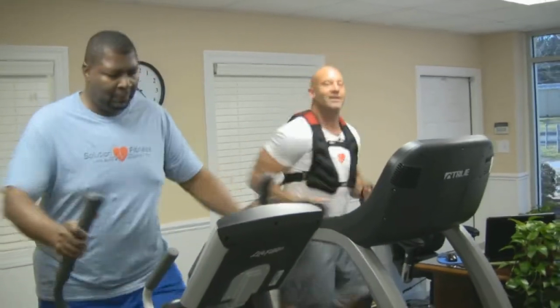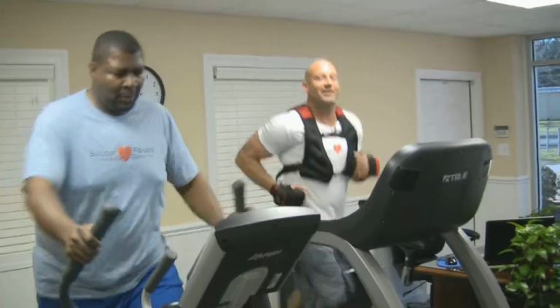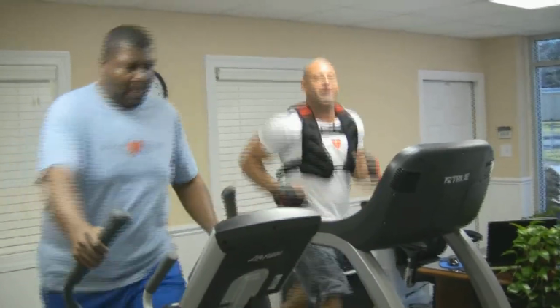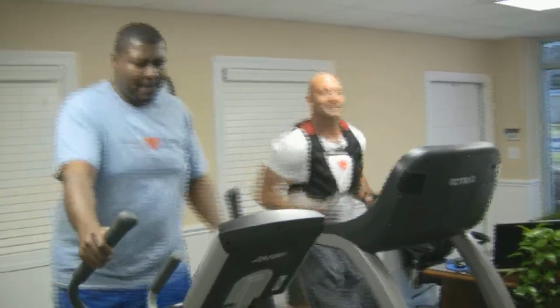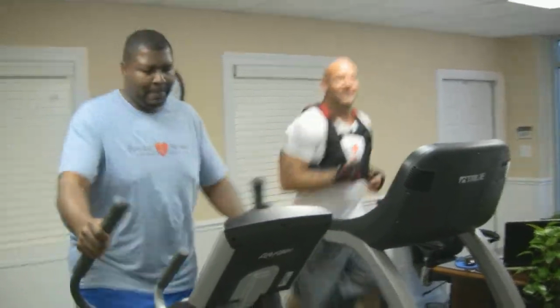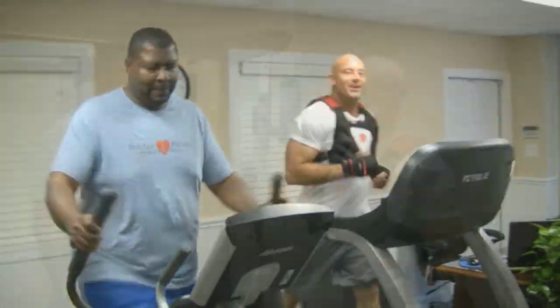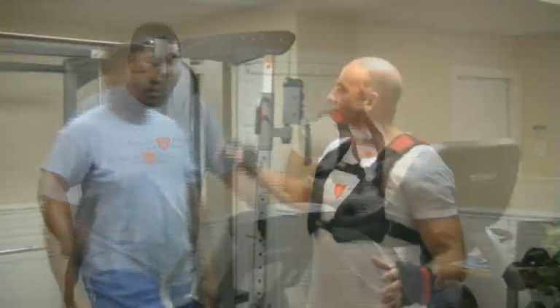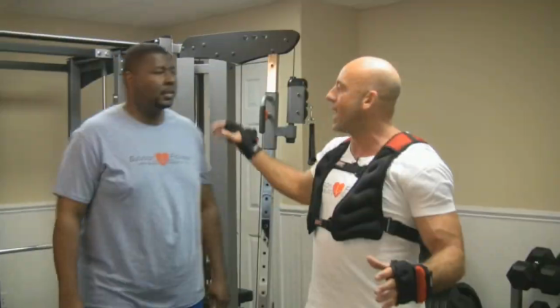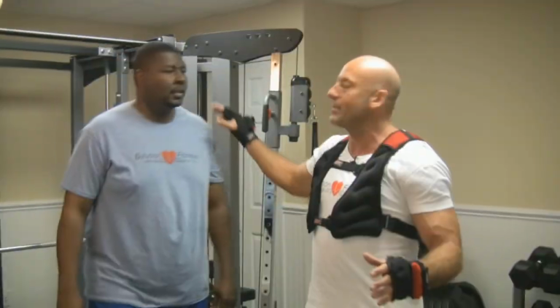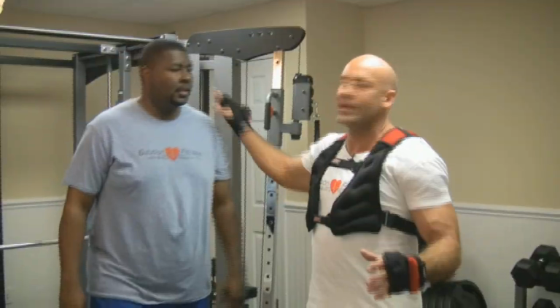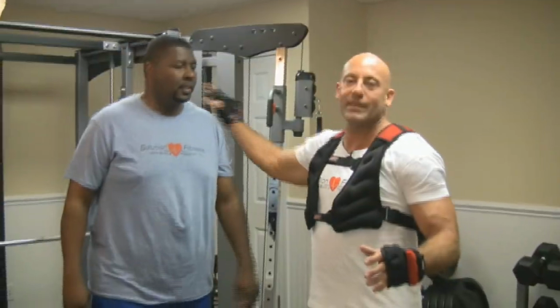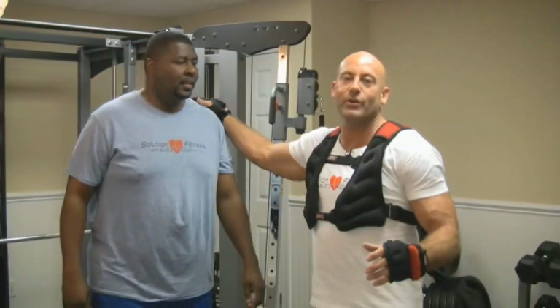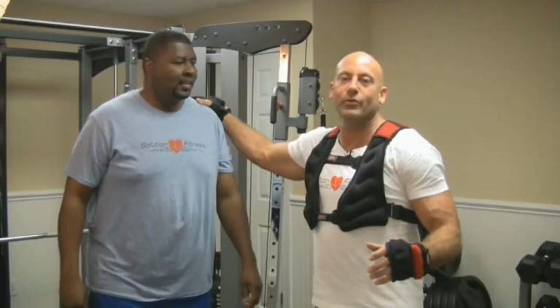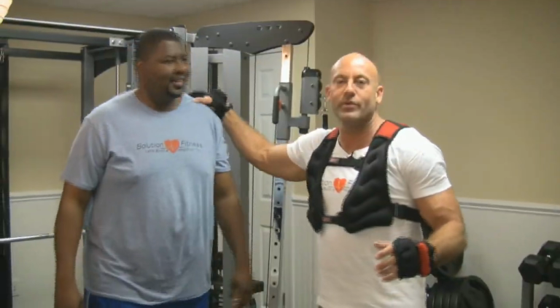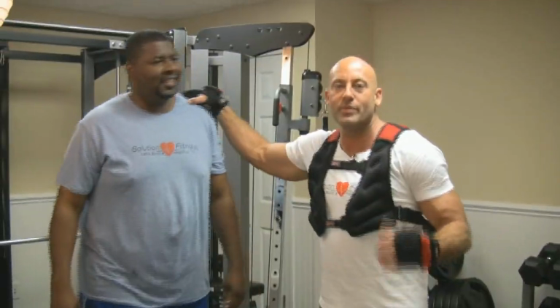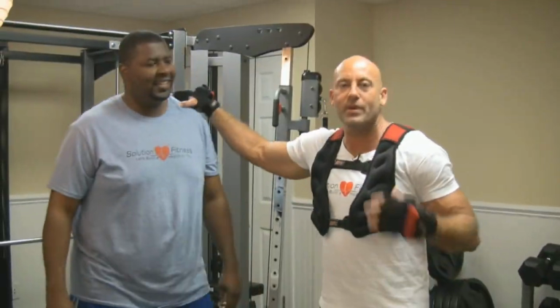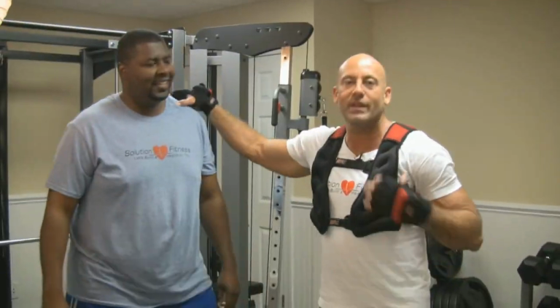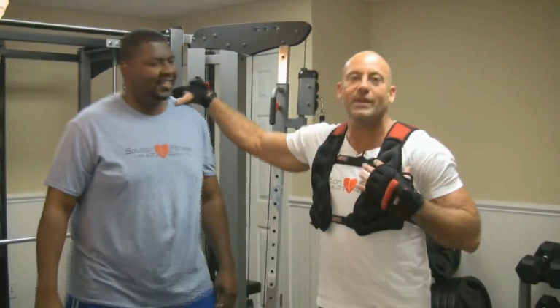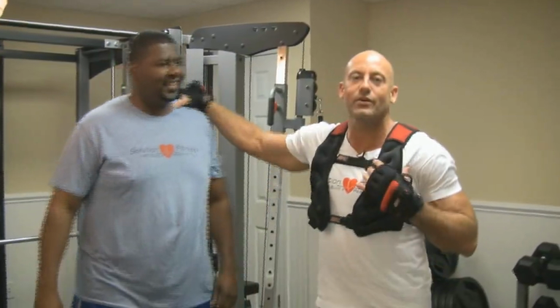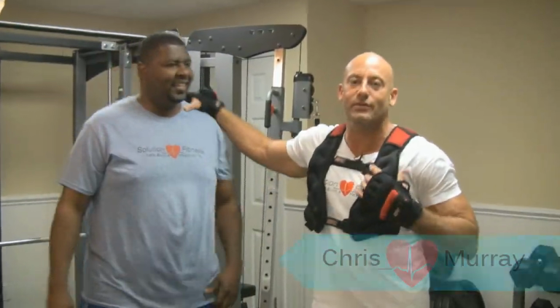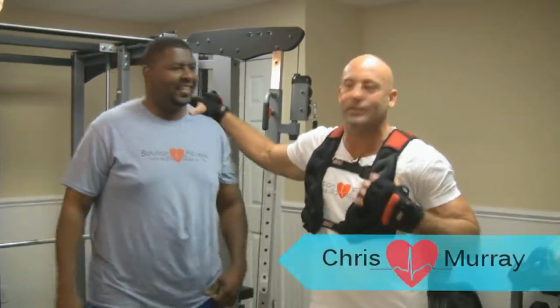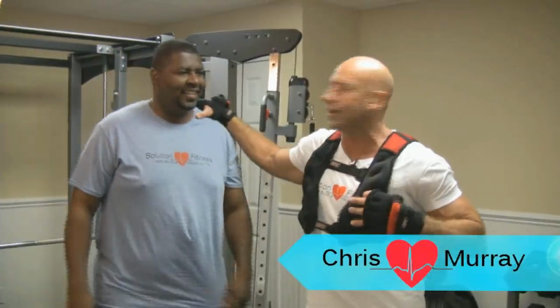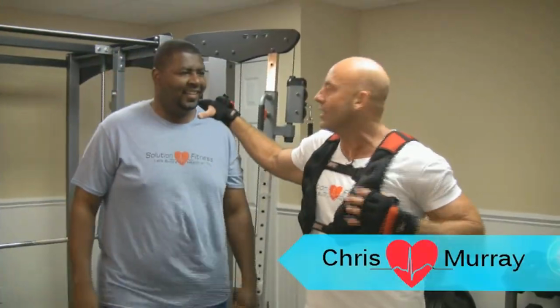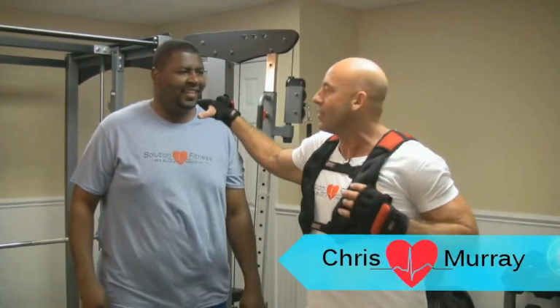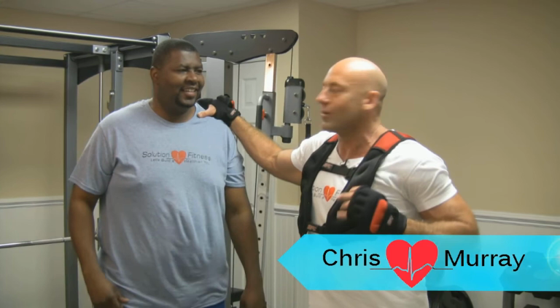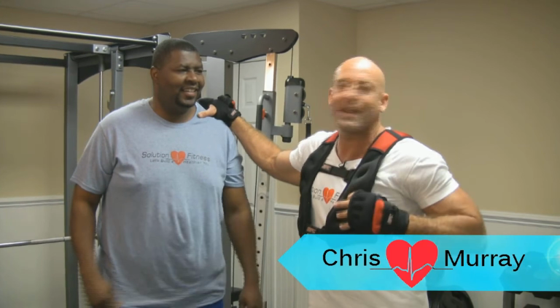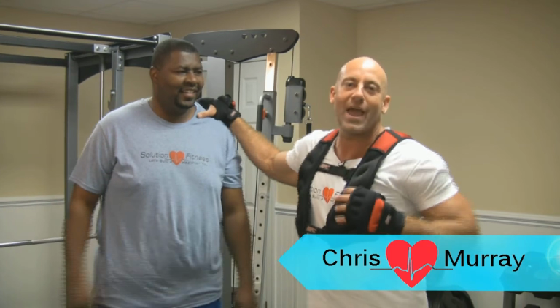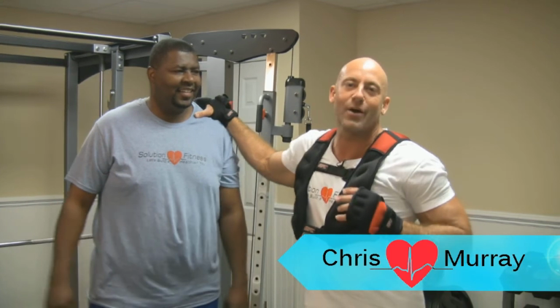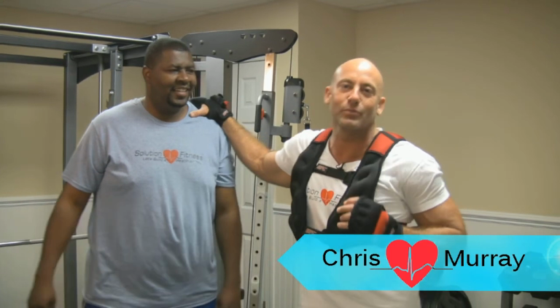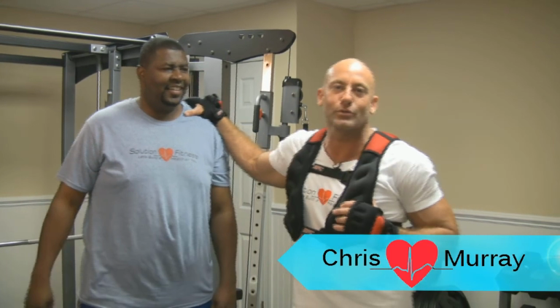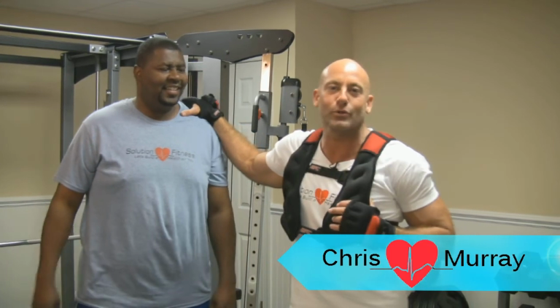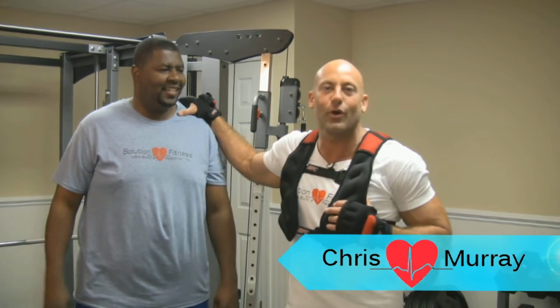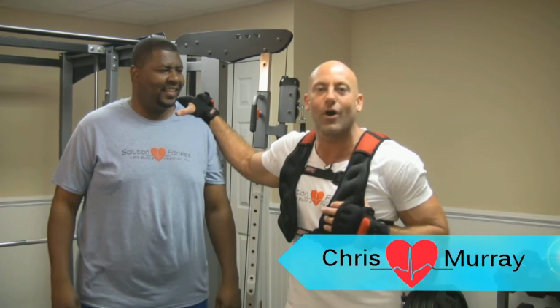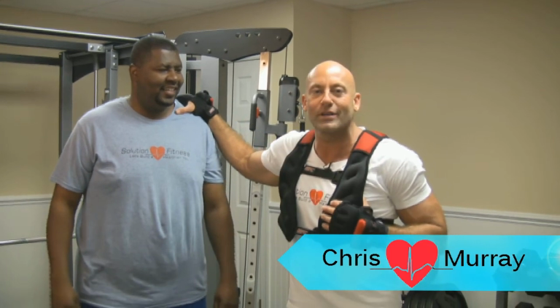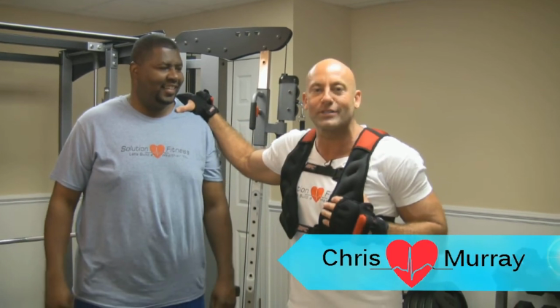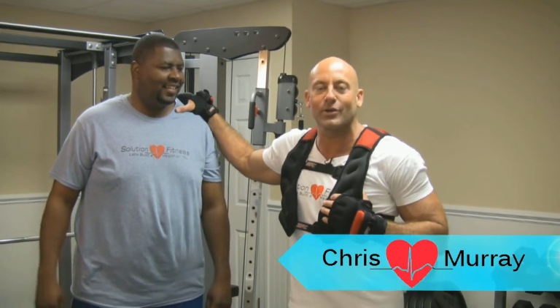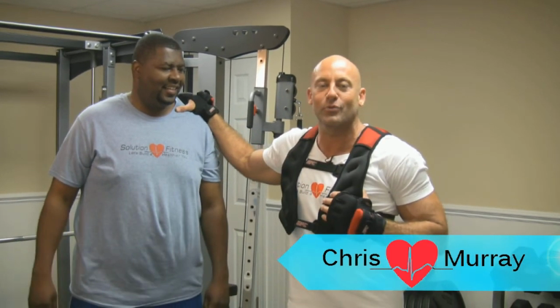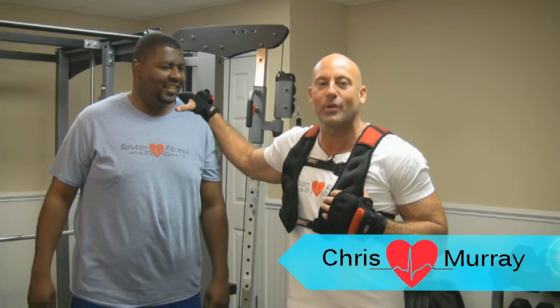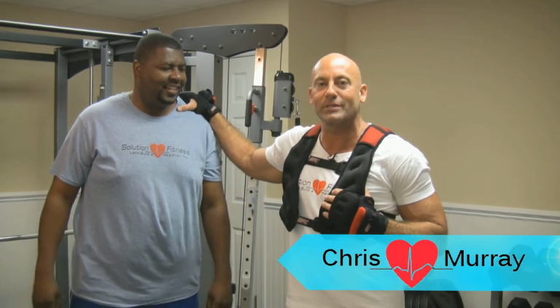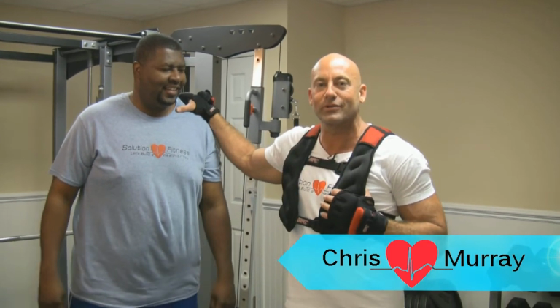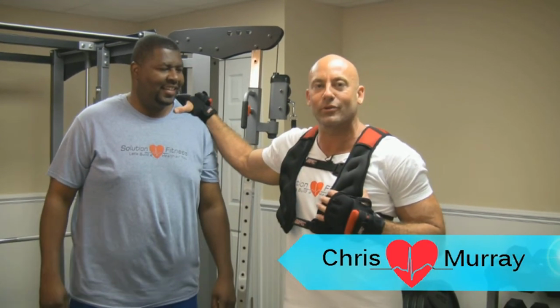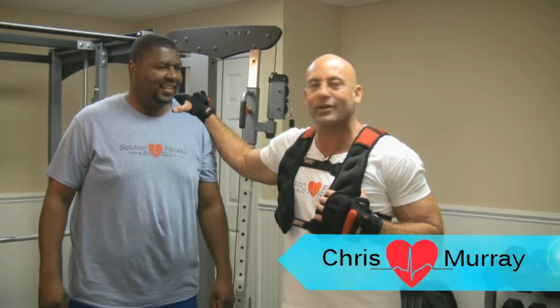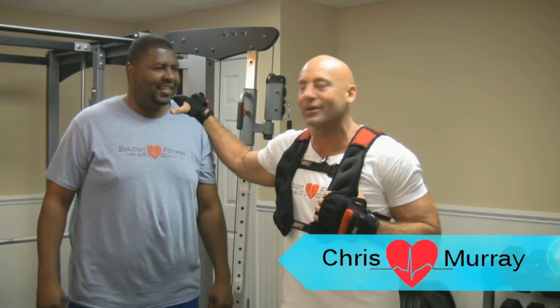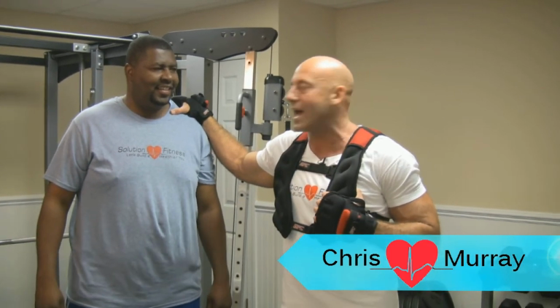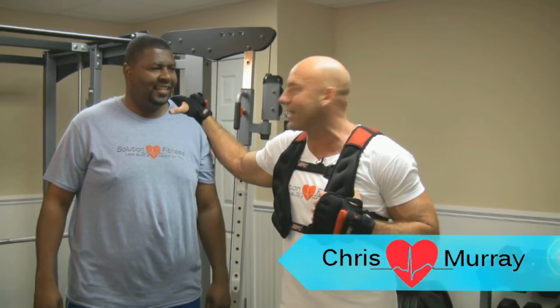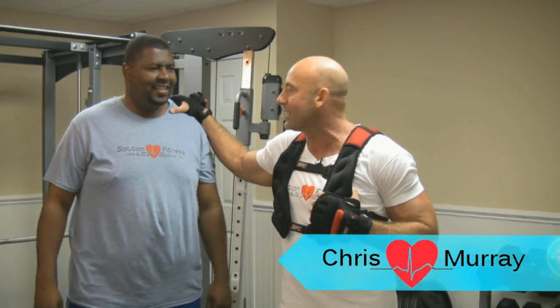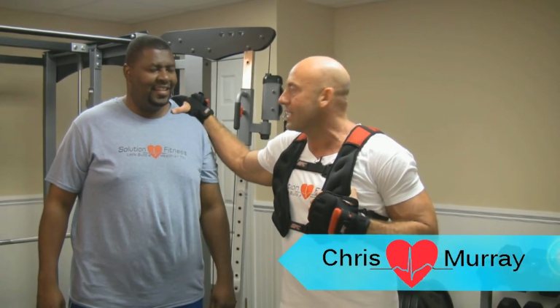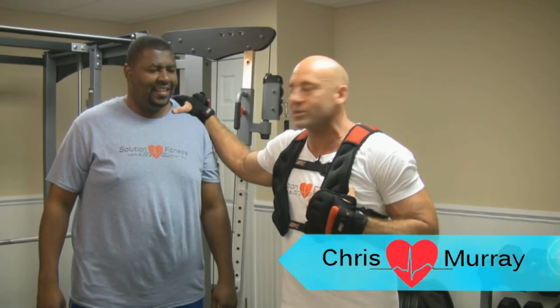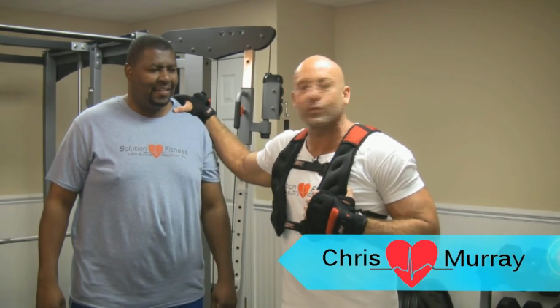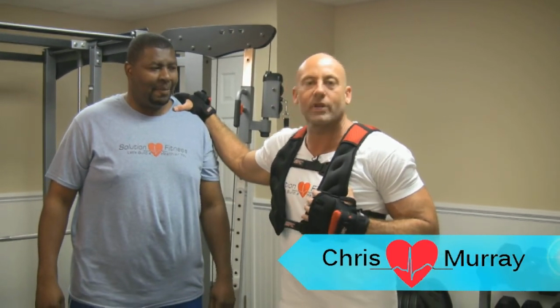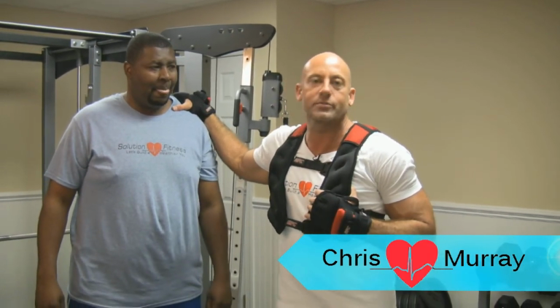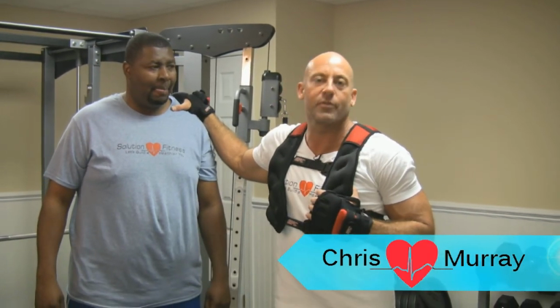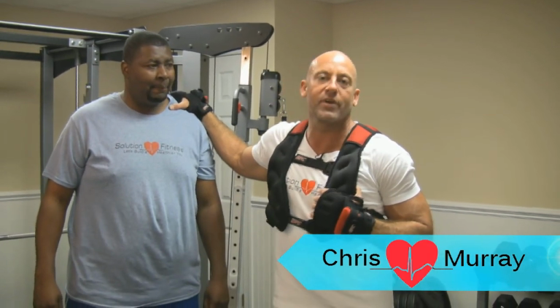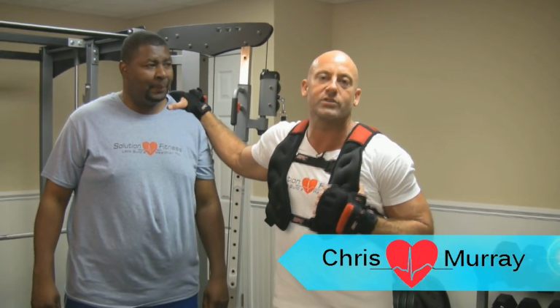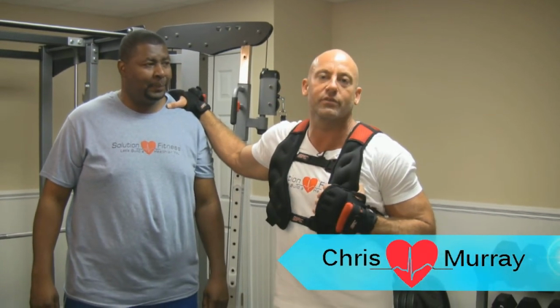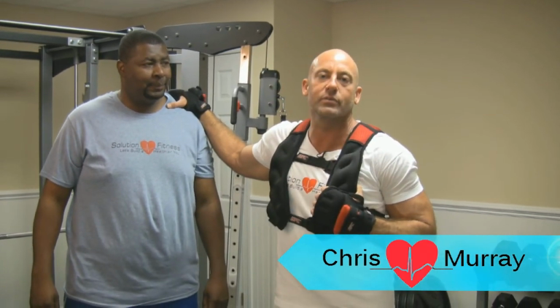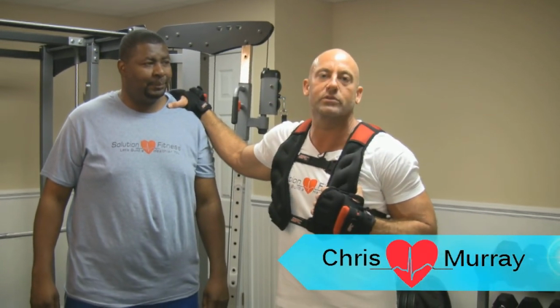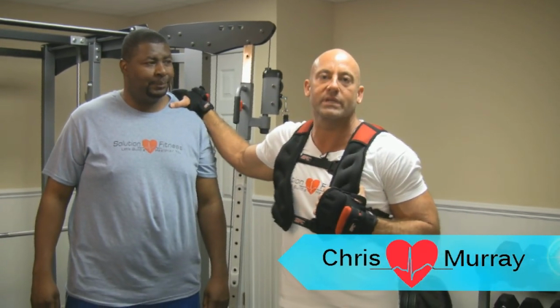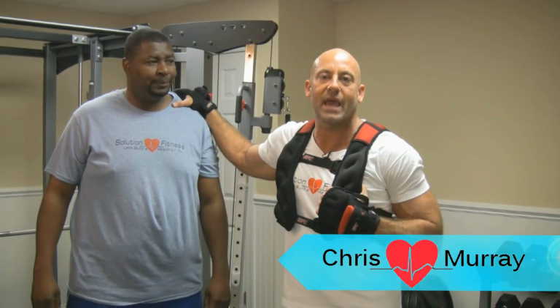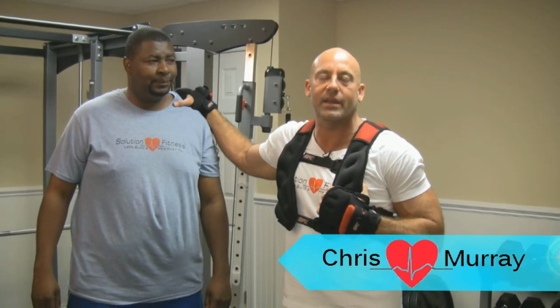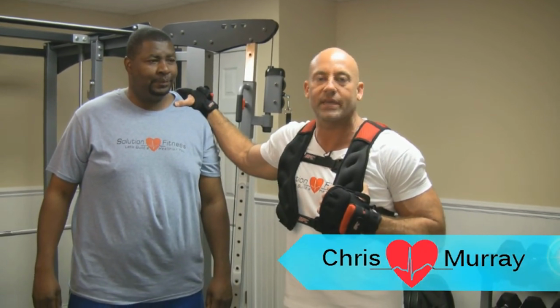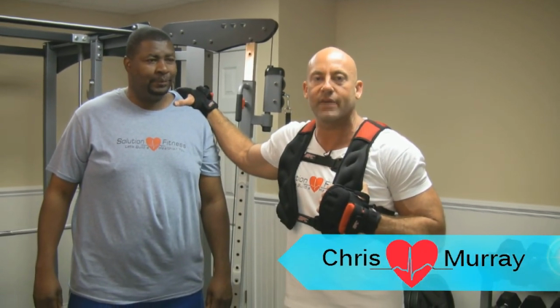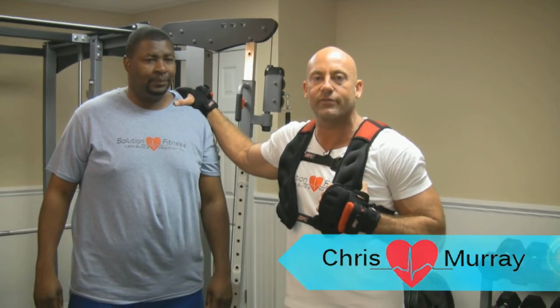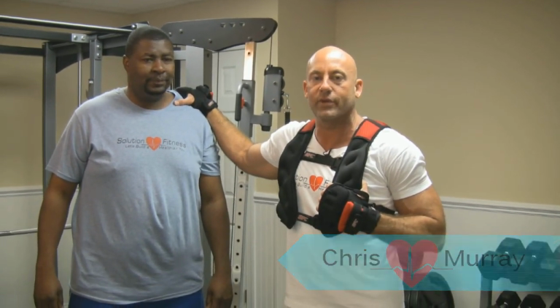I've got Benny Hill with me. Benny Hill is a renowned musical artist here in Wilmington, North Carolina, as well as a professor of music down at Cape Fear.